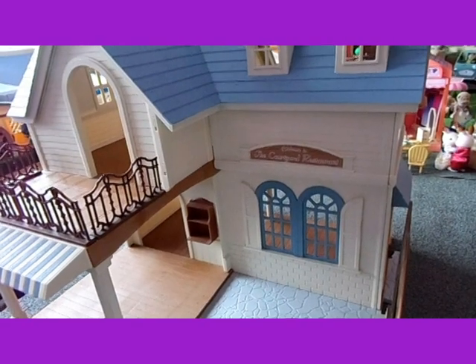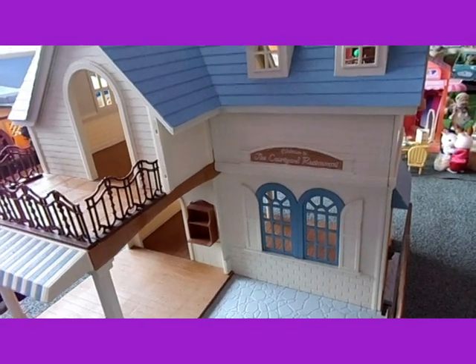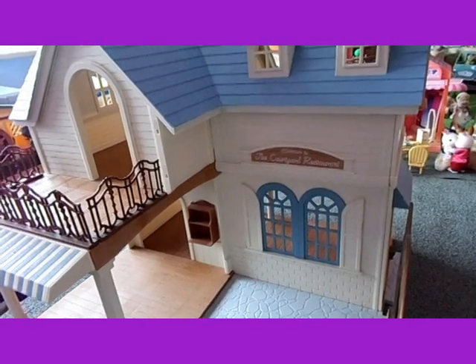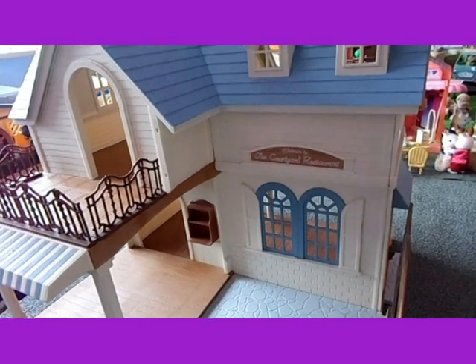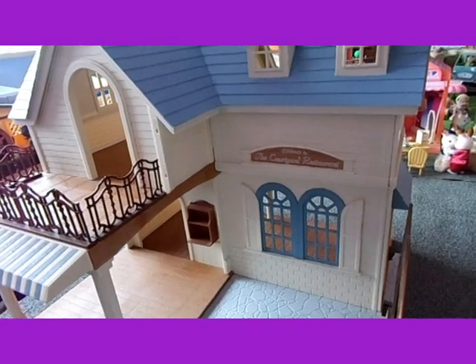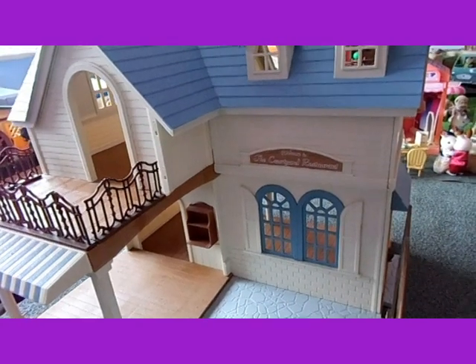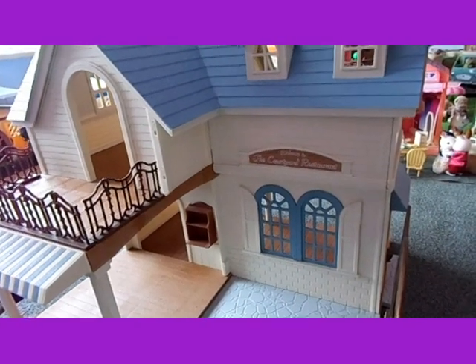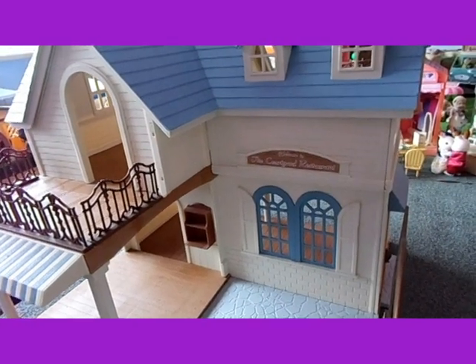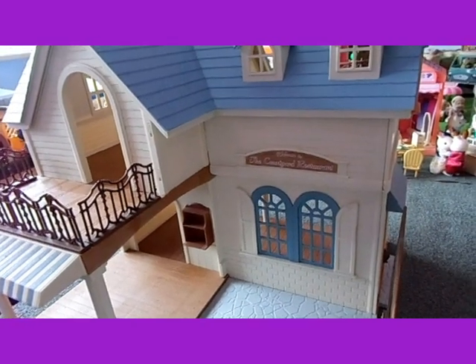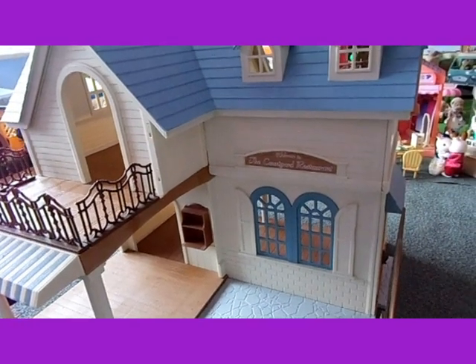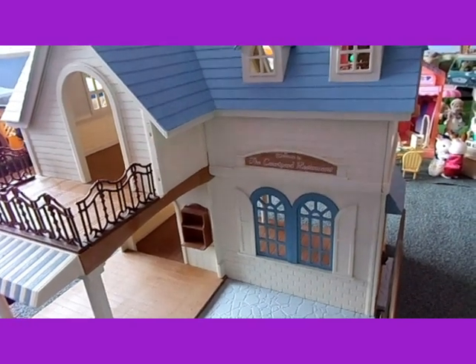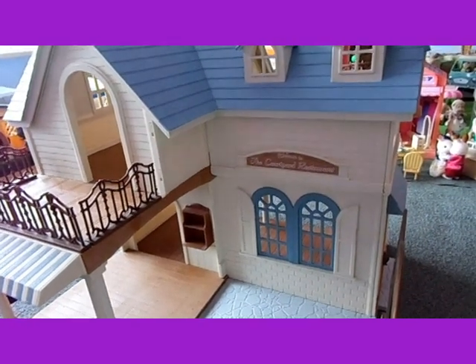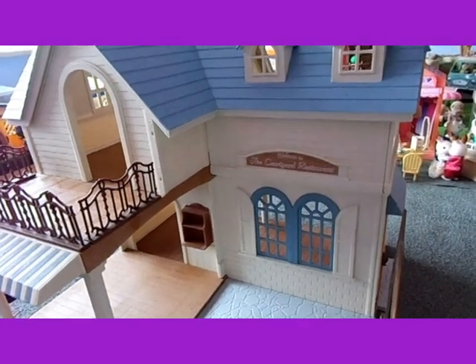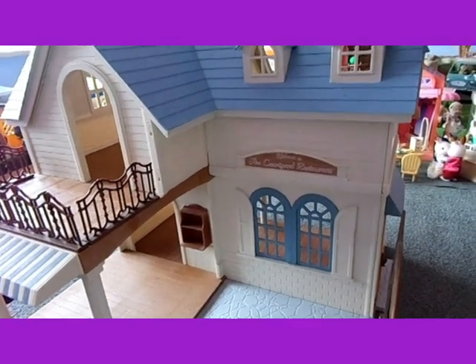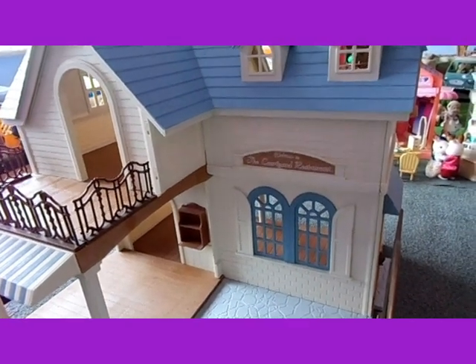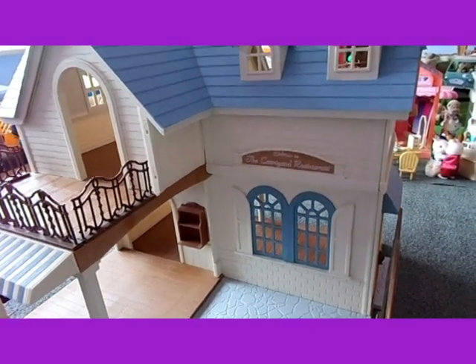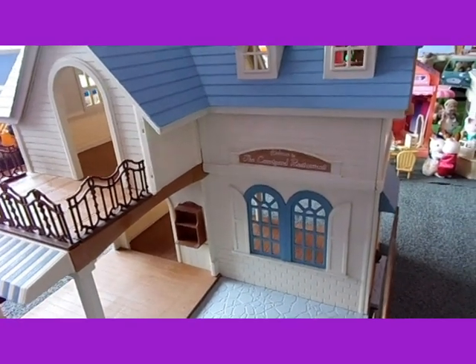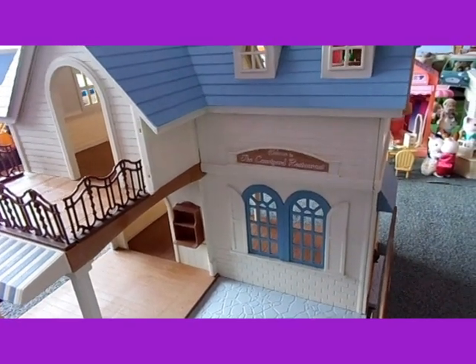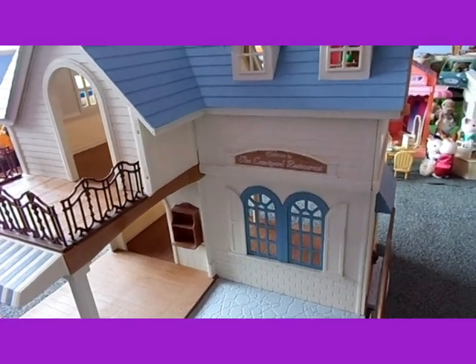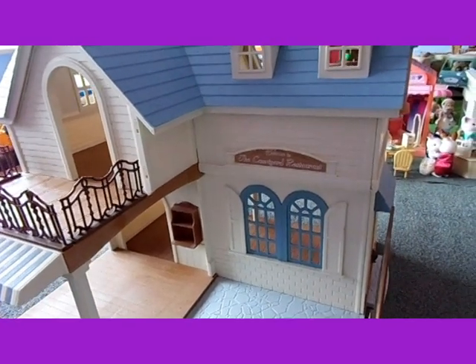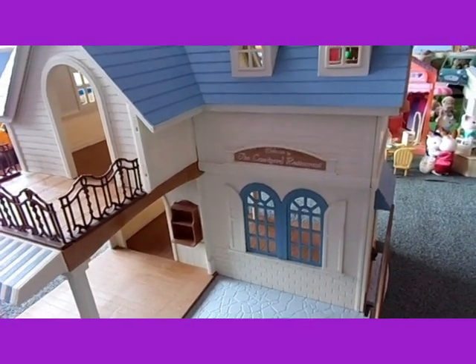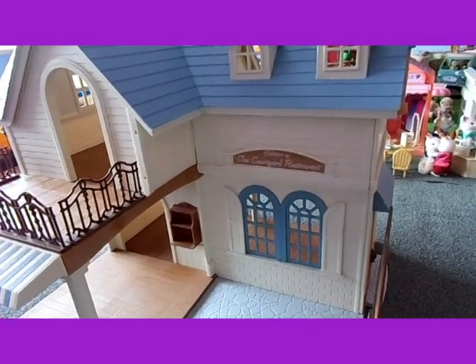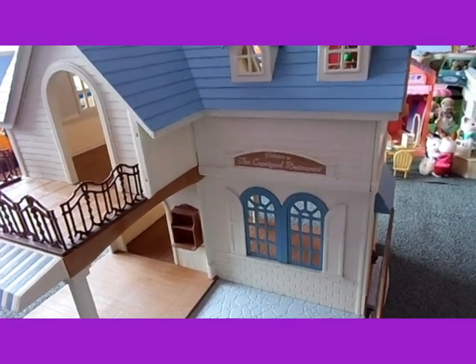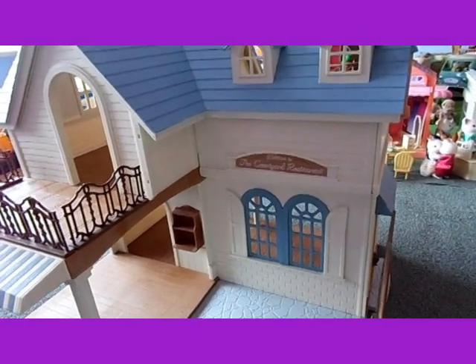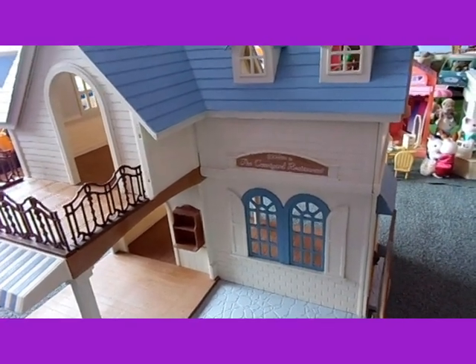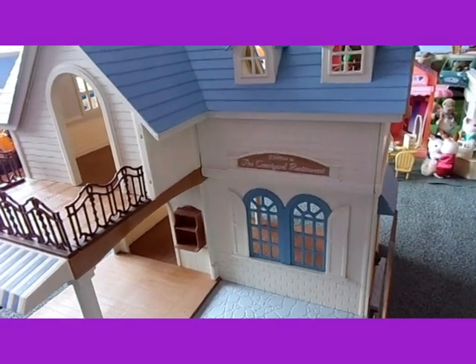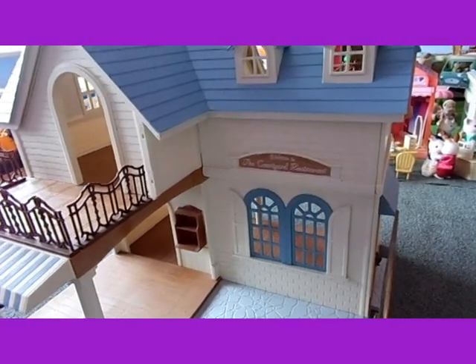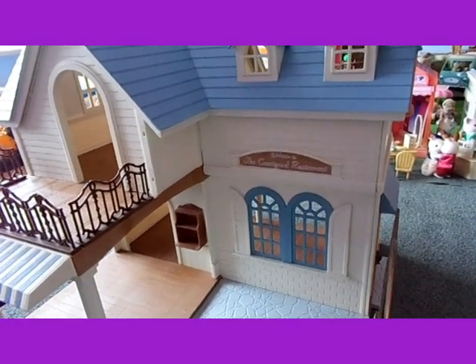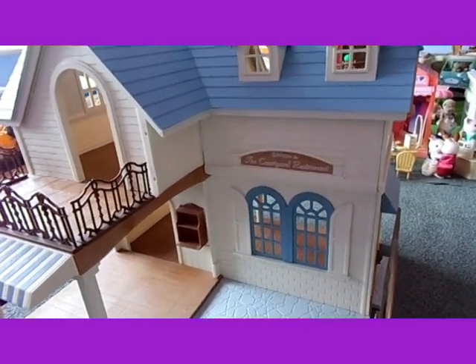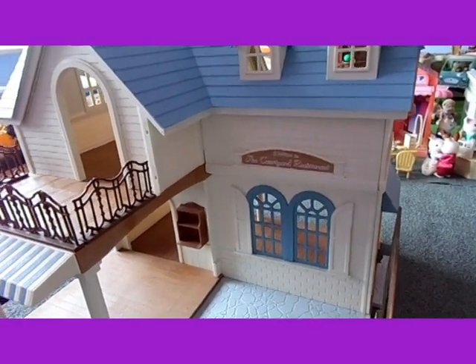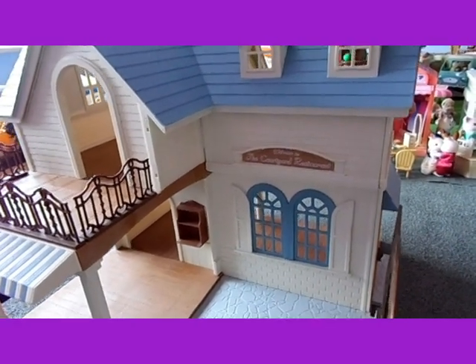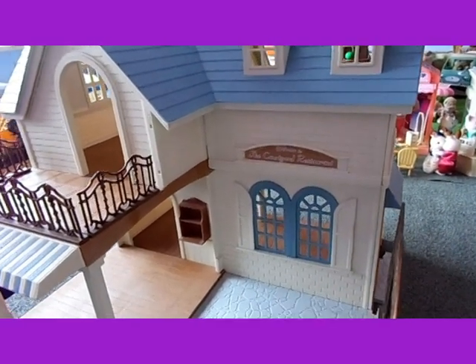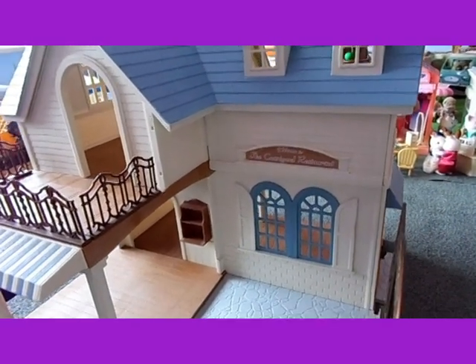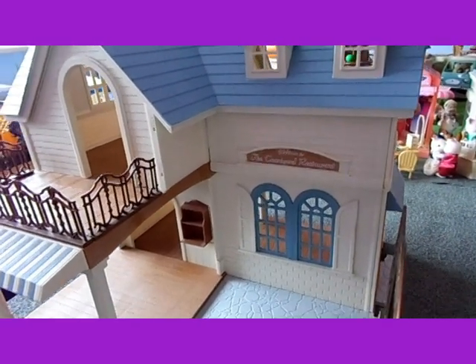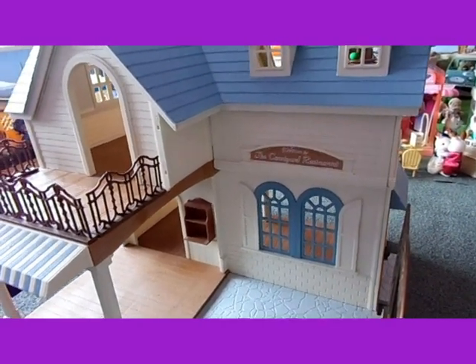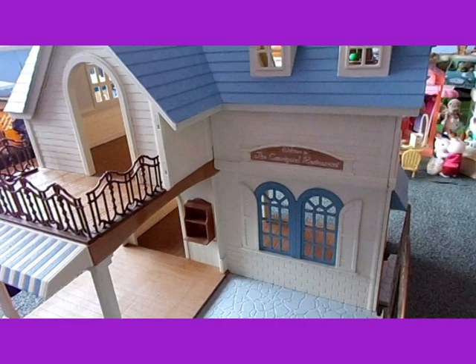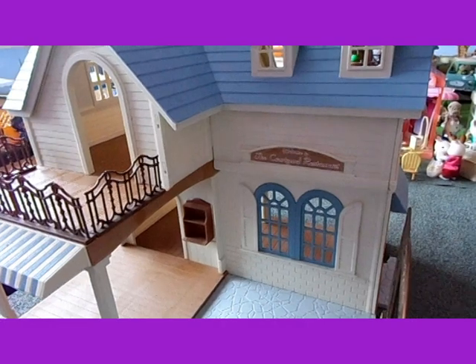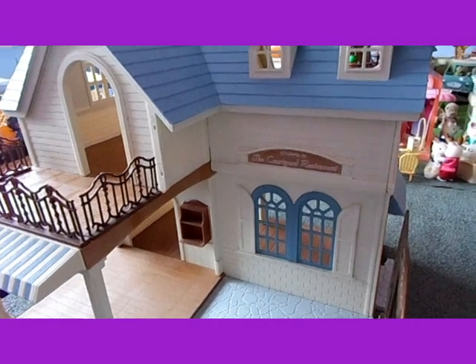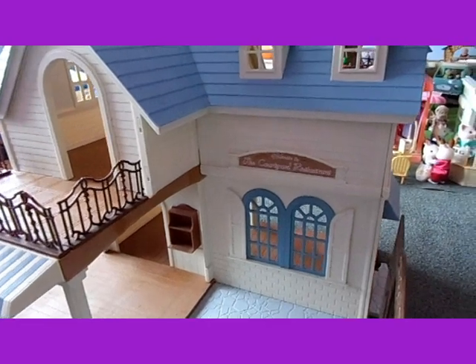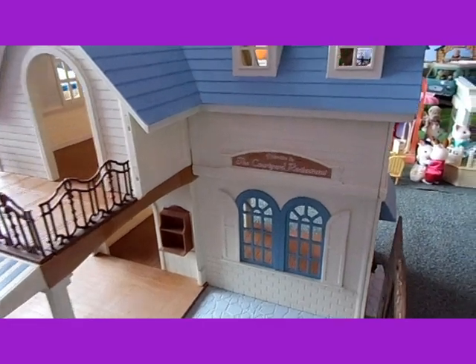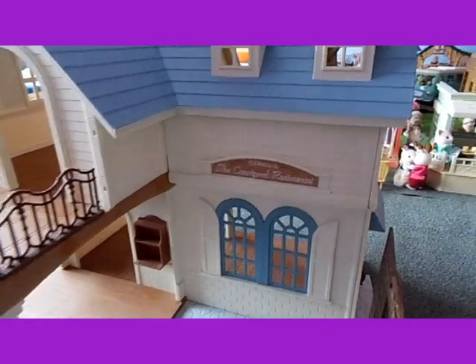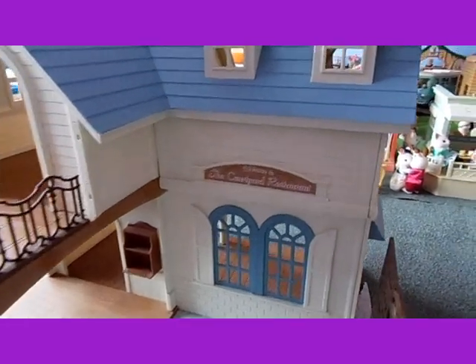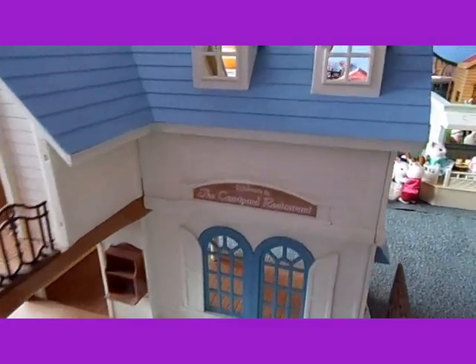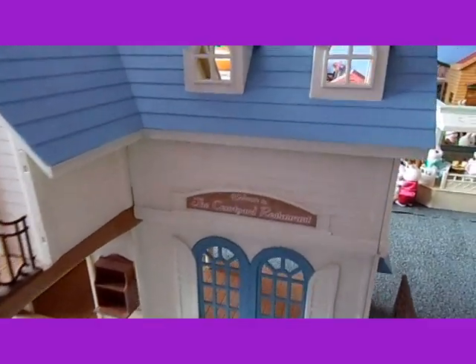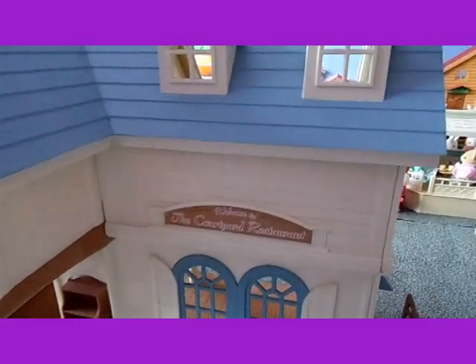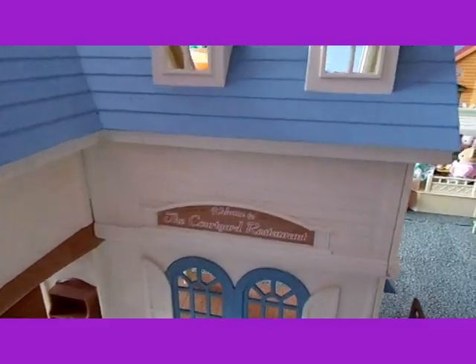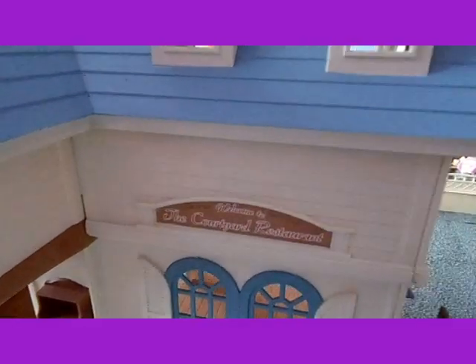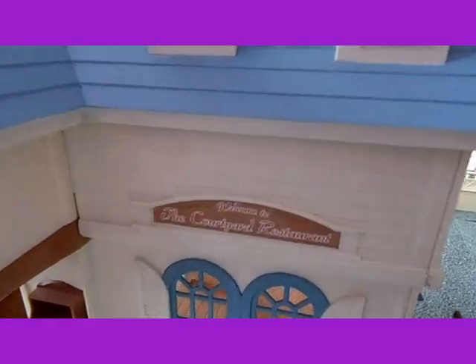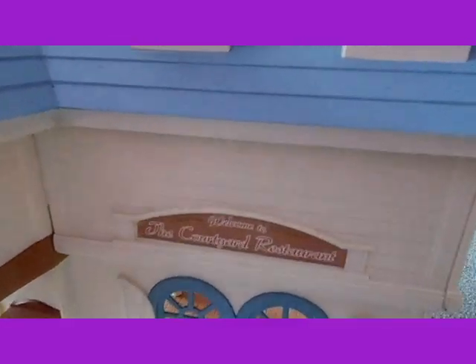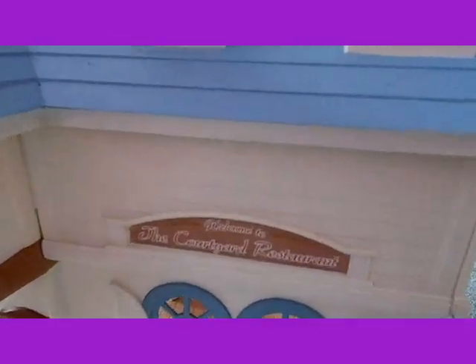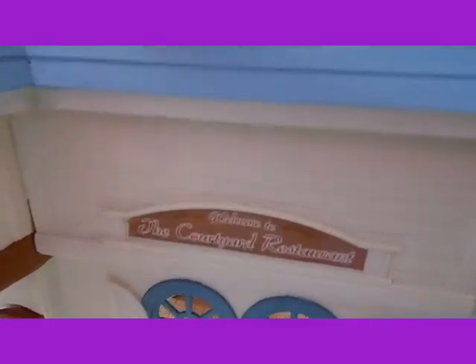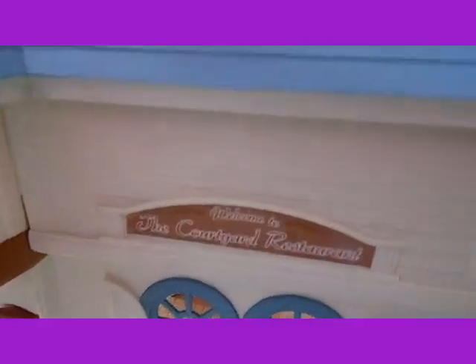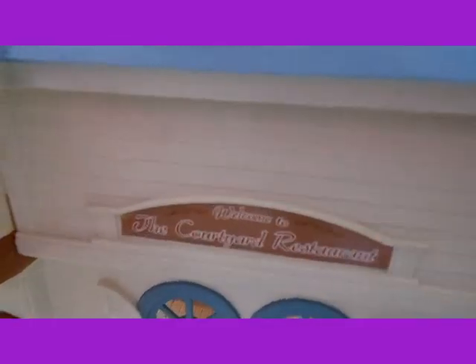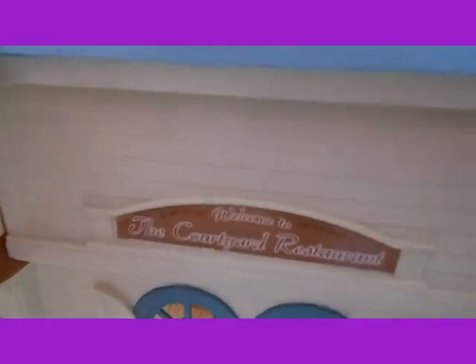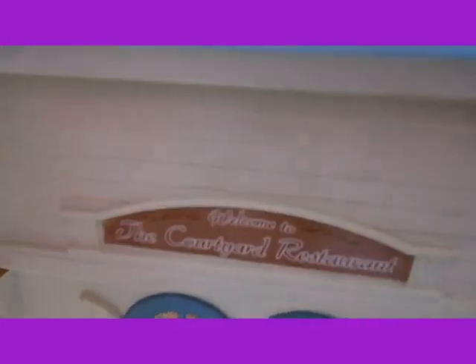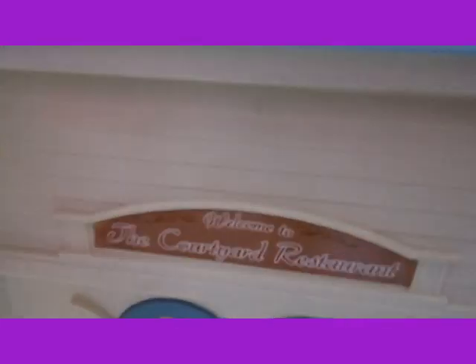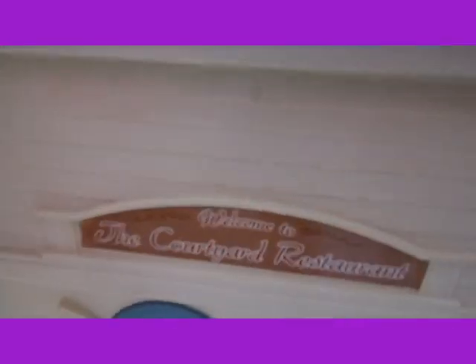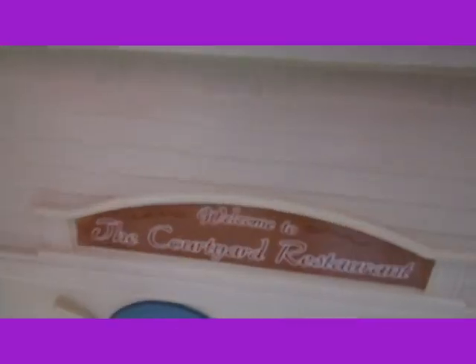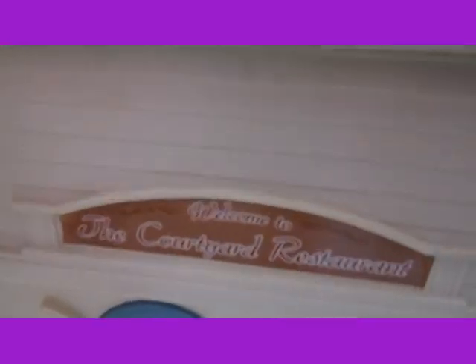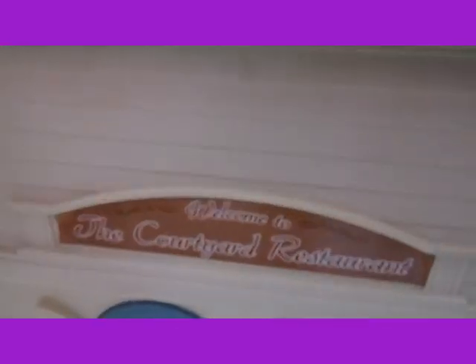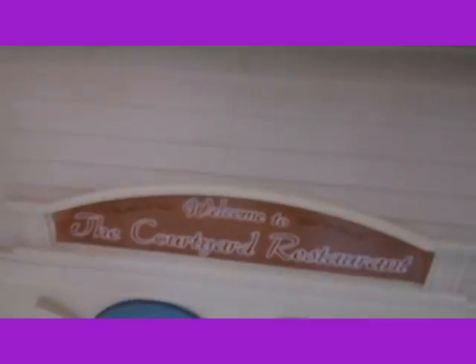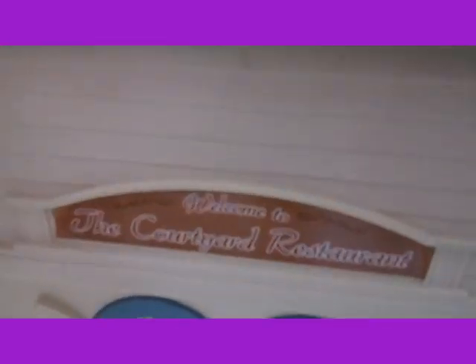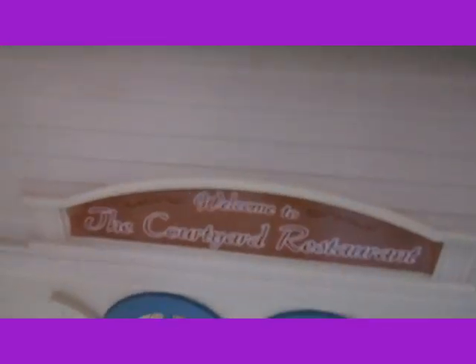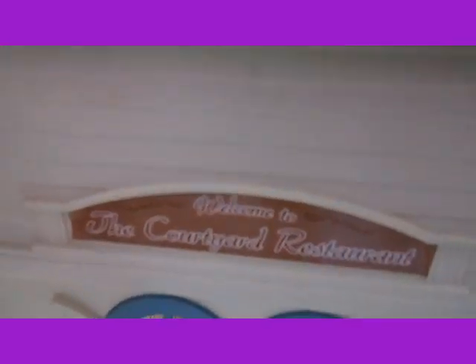Hello, today I'm going to be reviewing the Sylvanian Families Courtyard Restaurant.